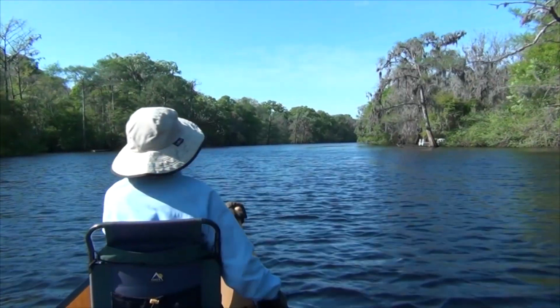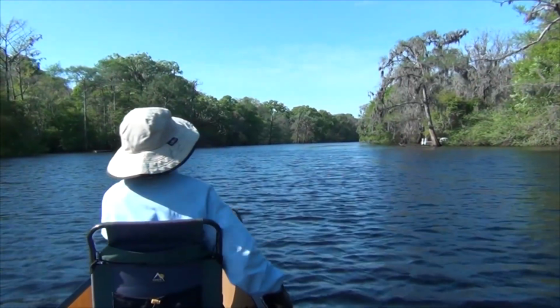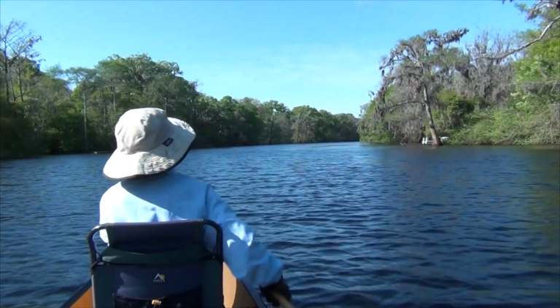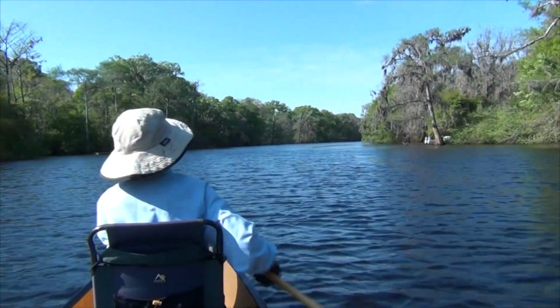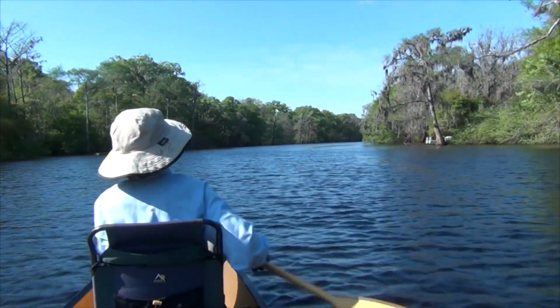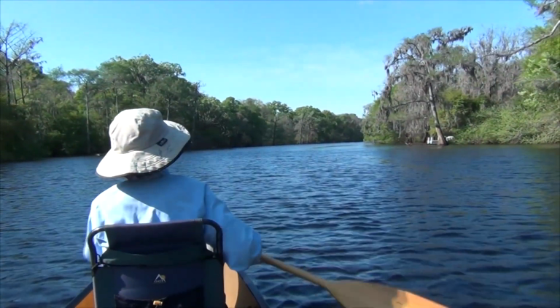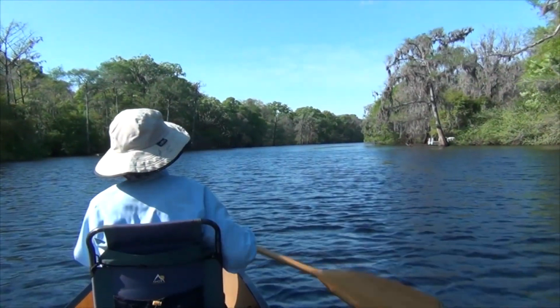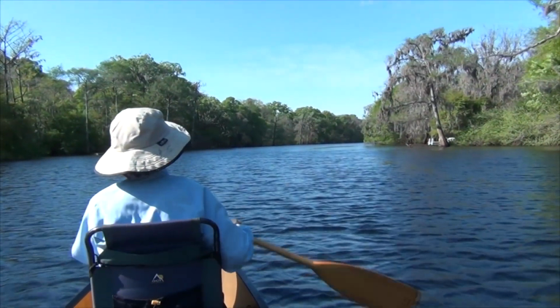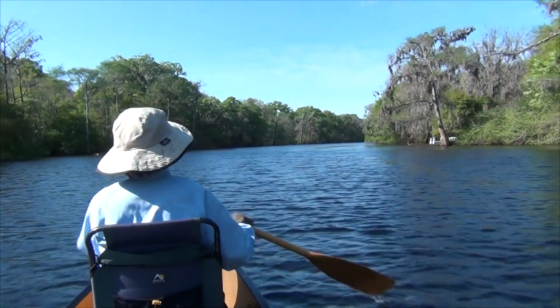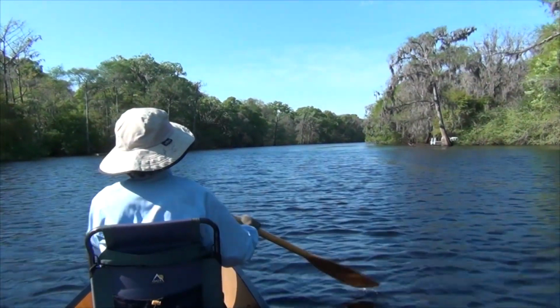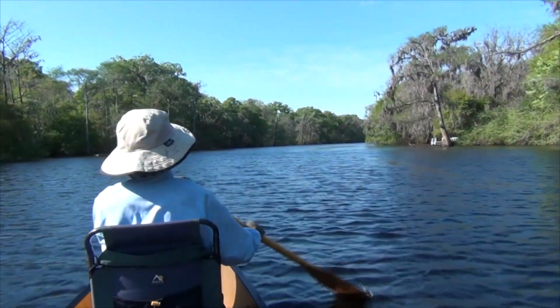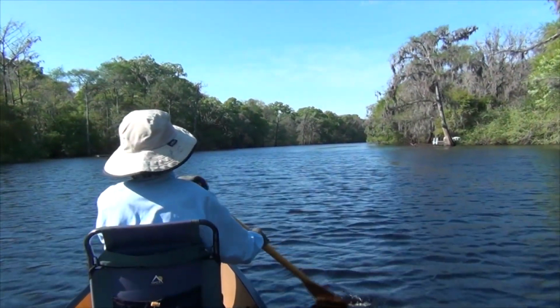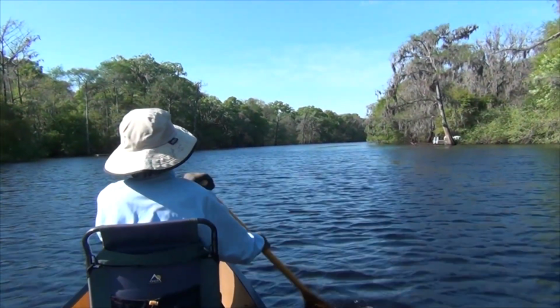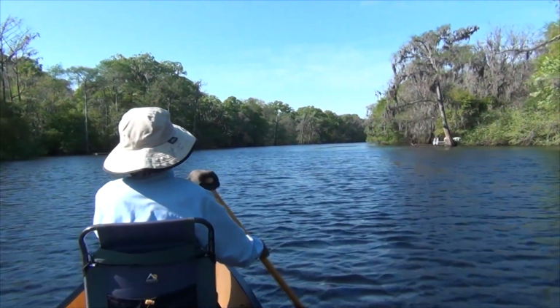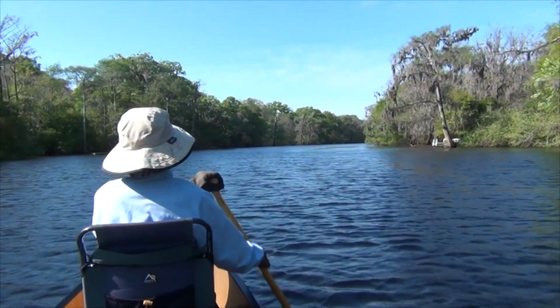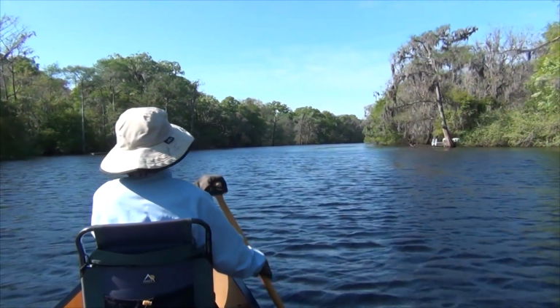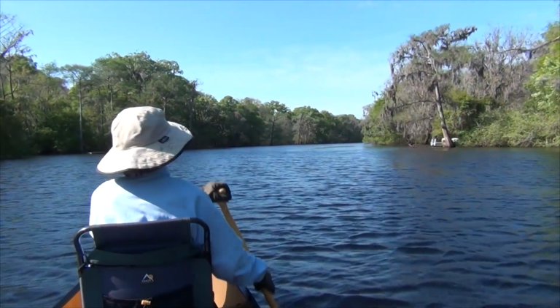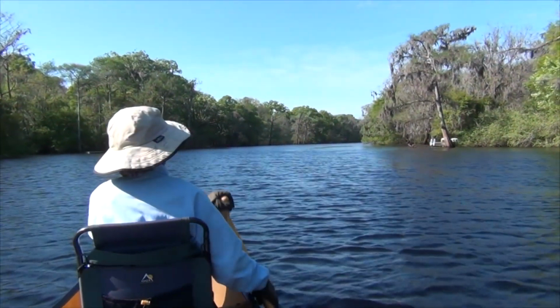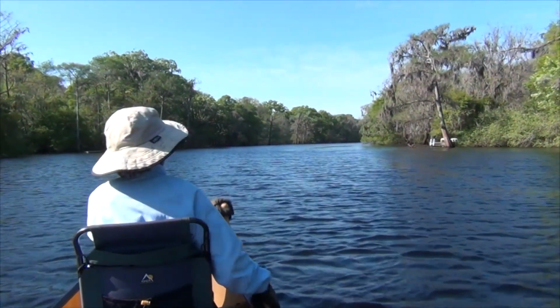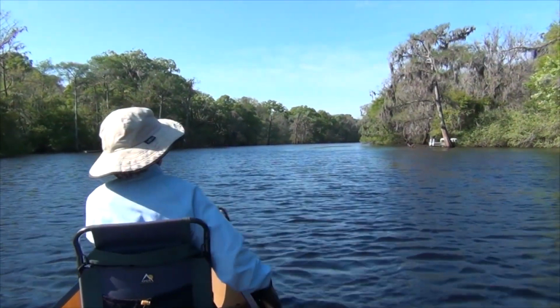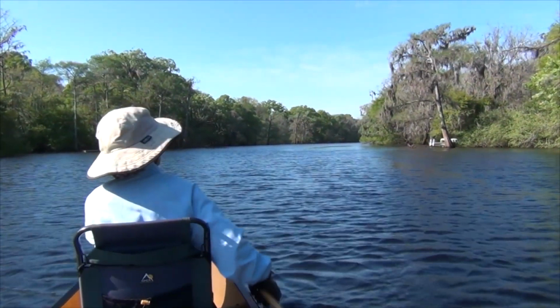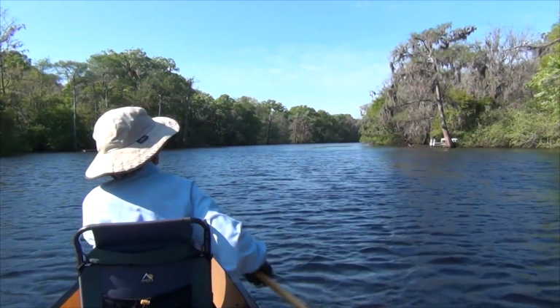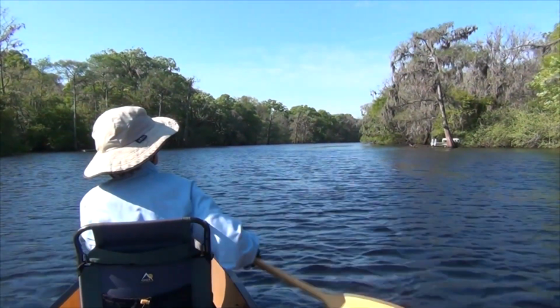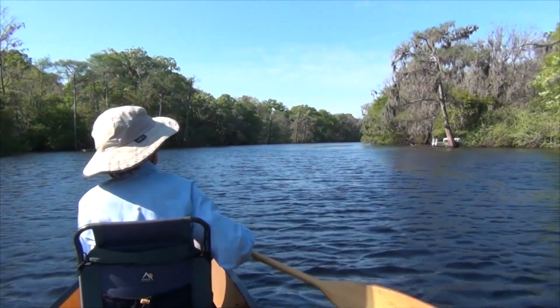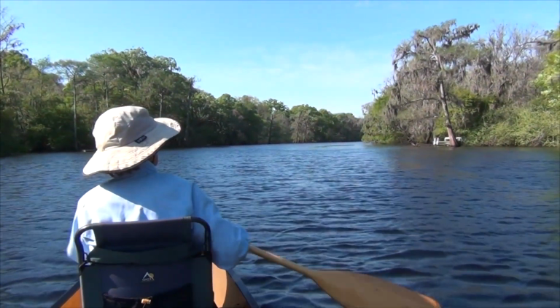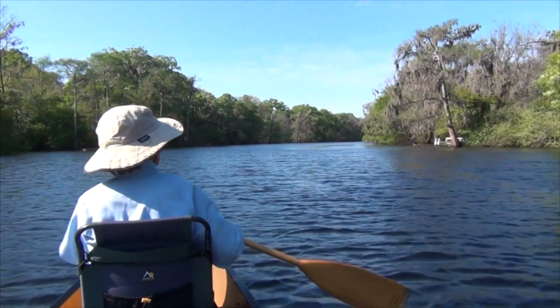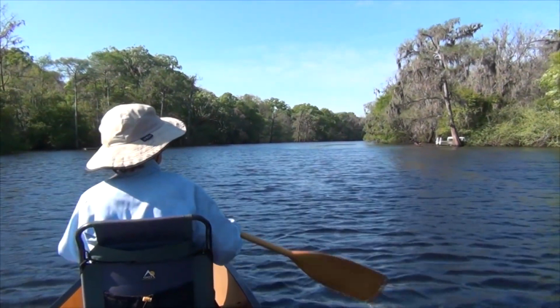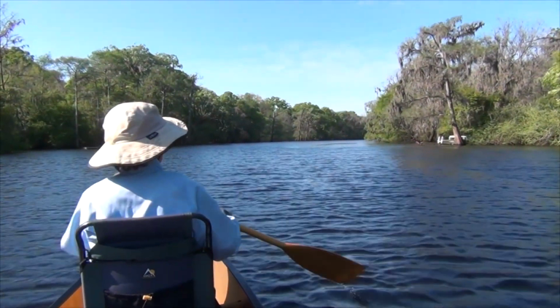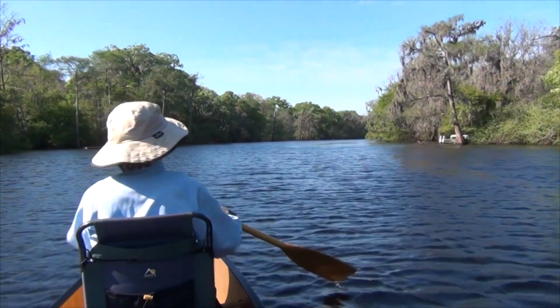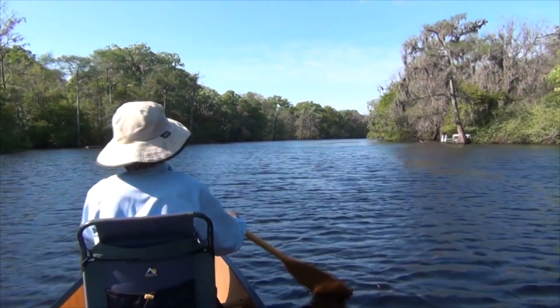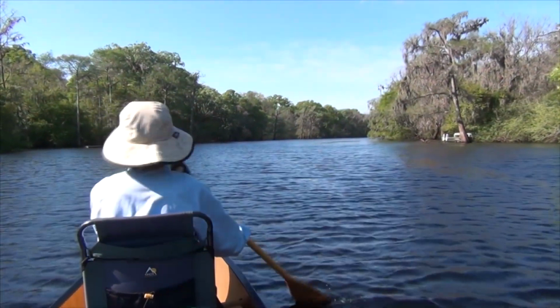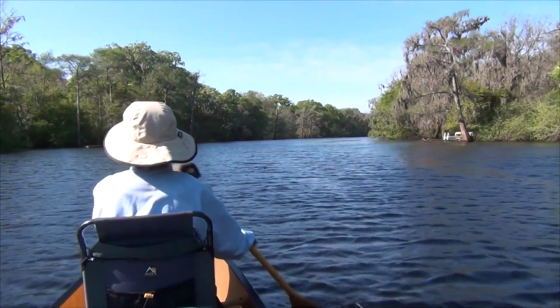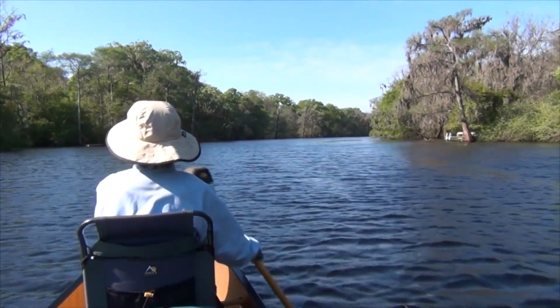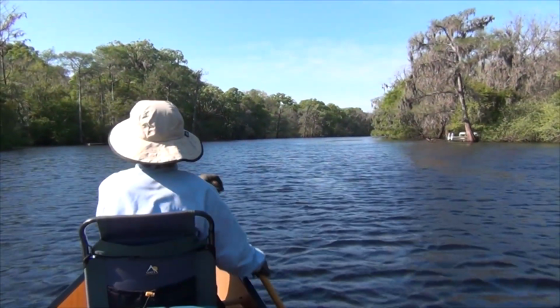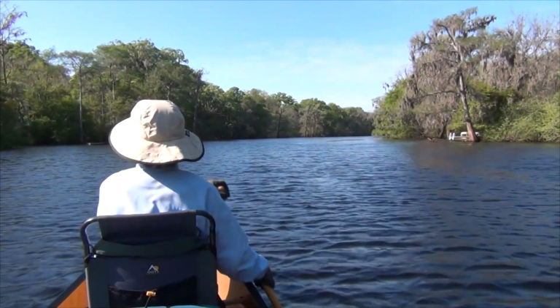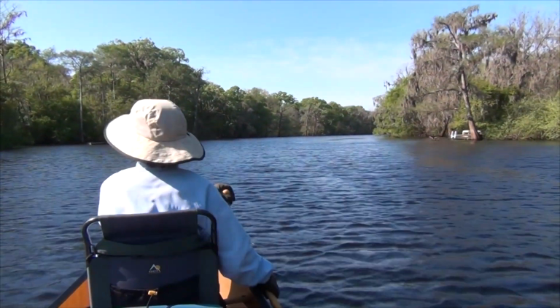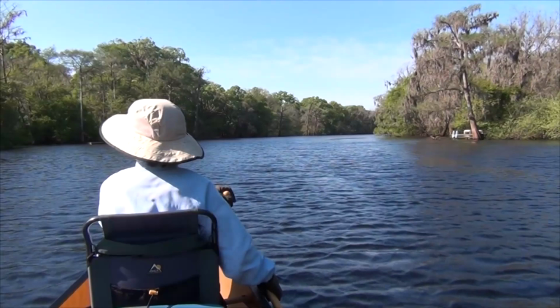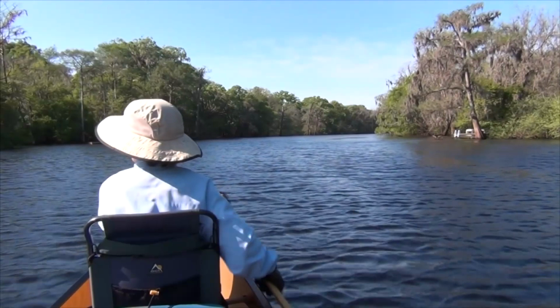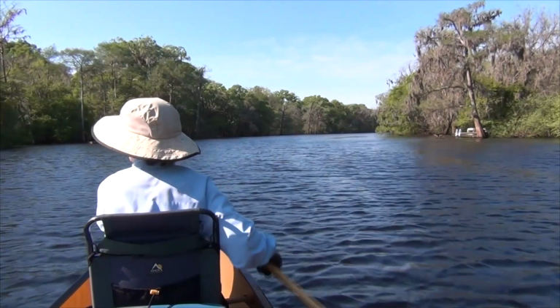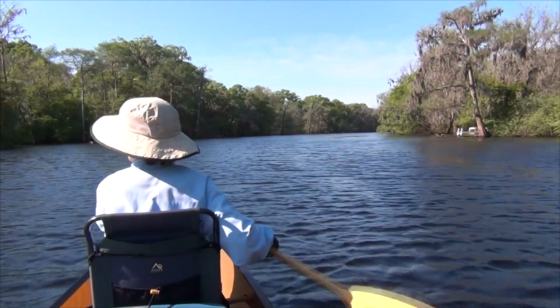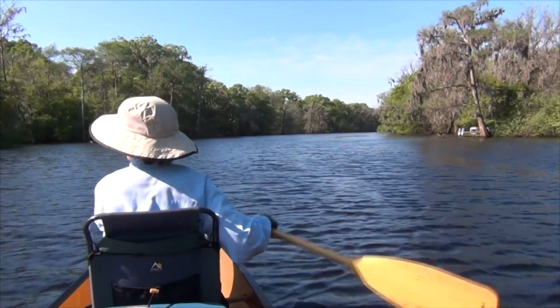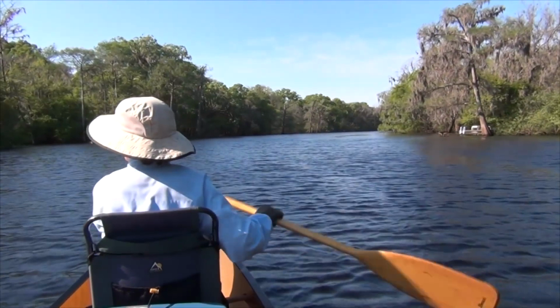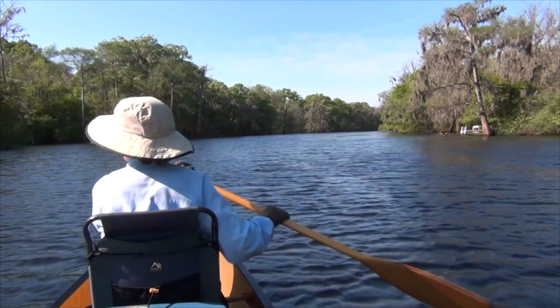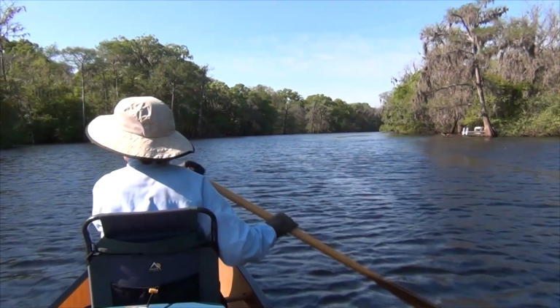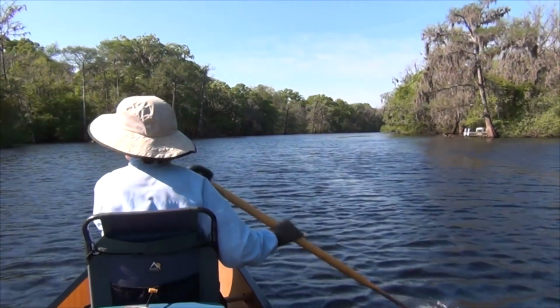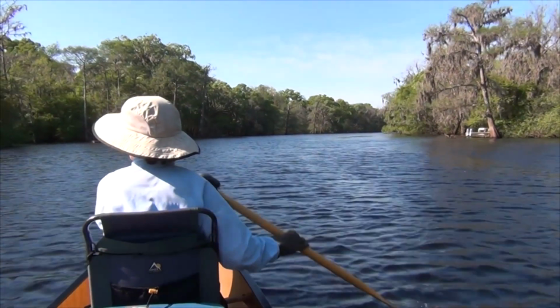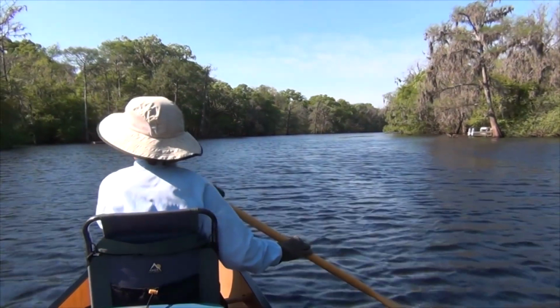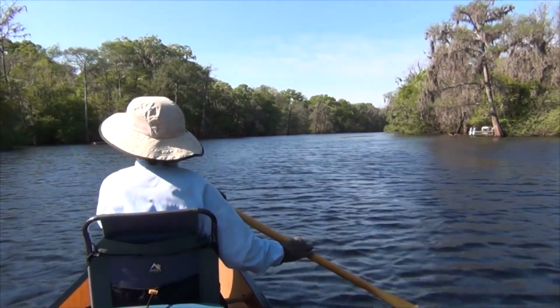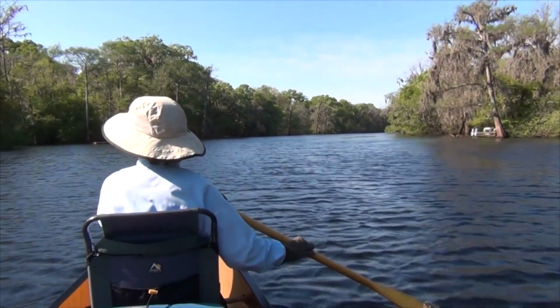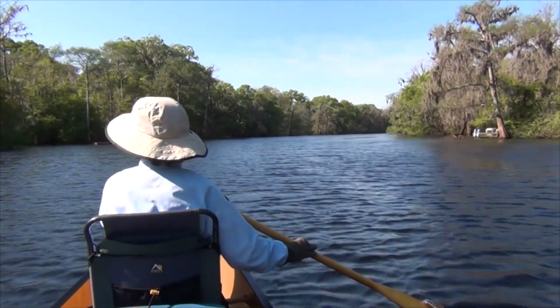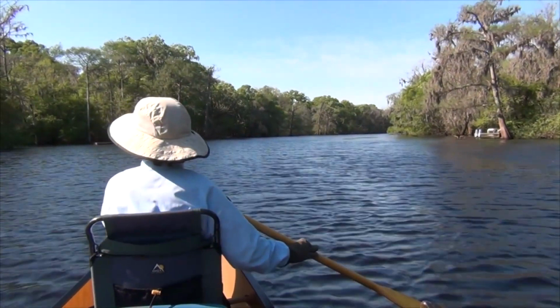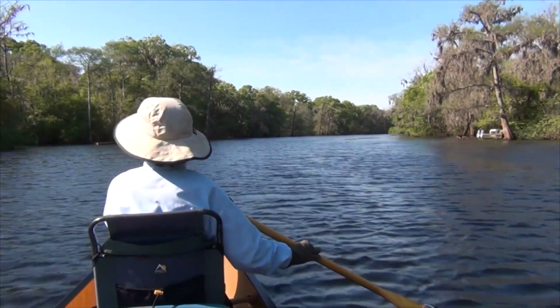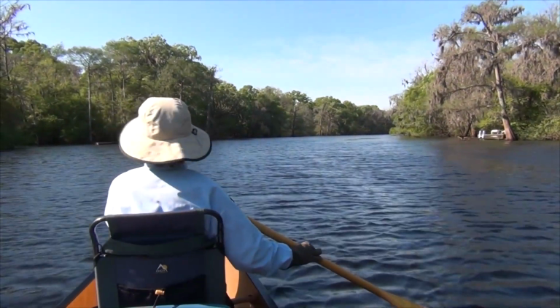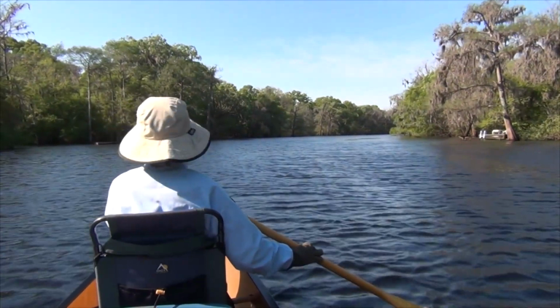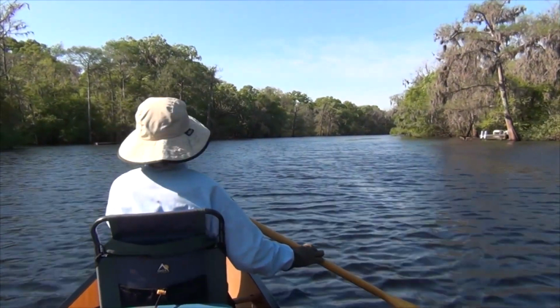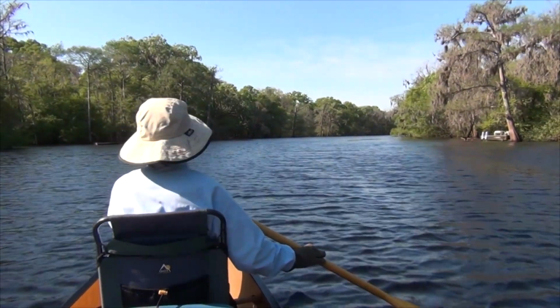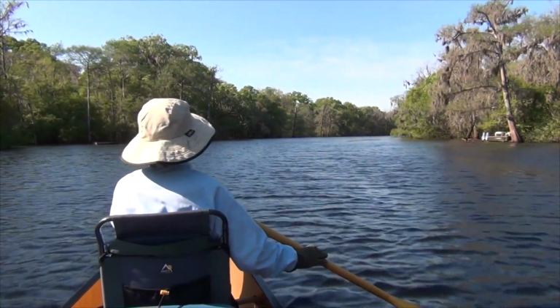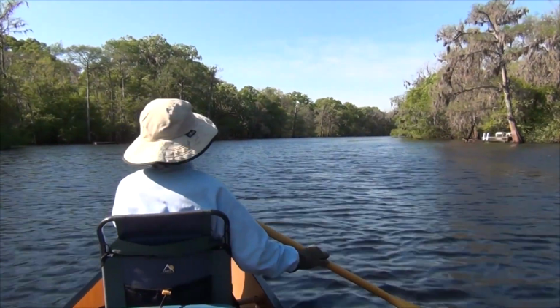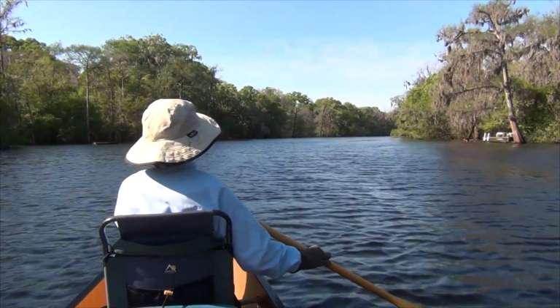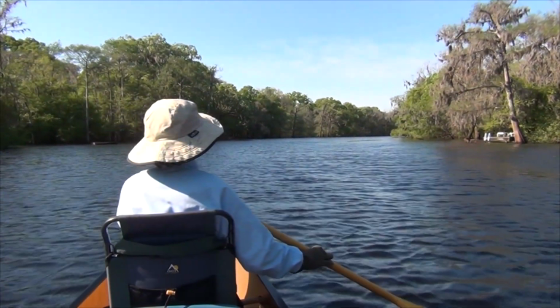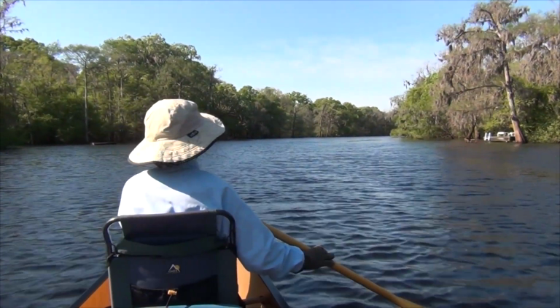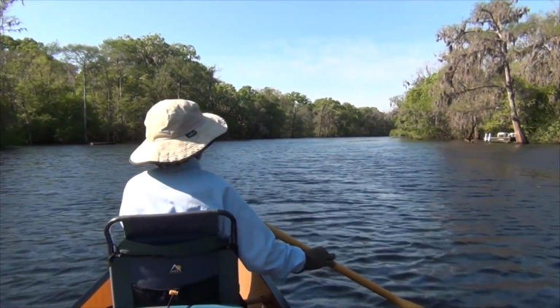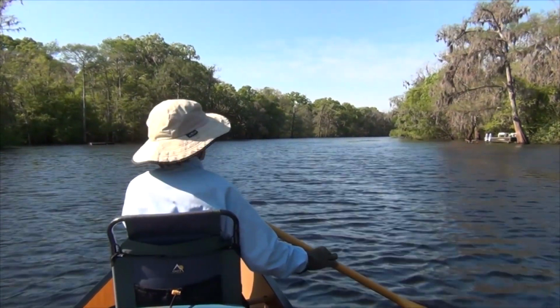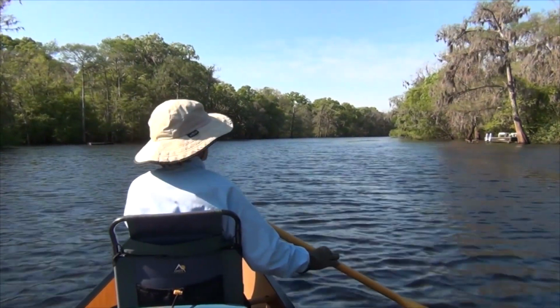We're heading down the Santa Fe River with probably a 15 mile an hour tailwind, just pushing us down effortlessly.